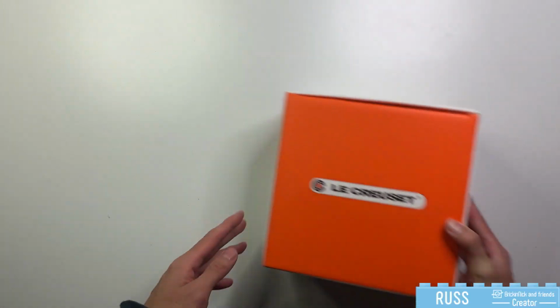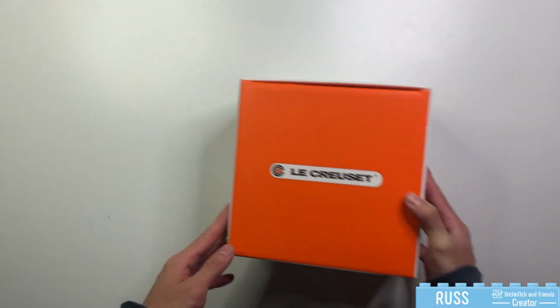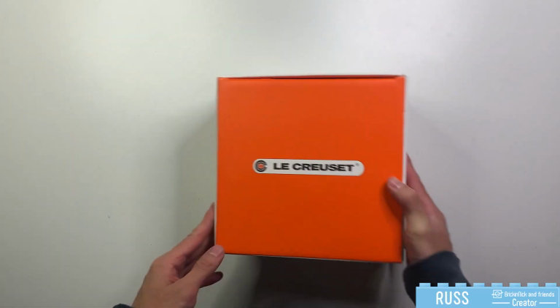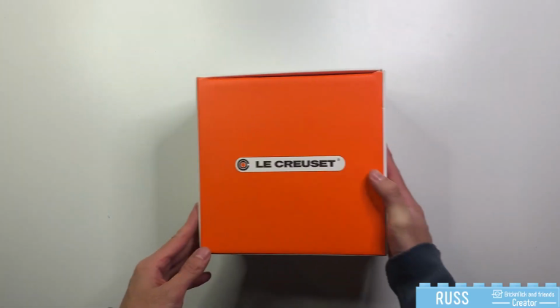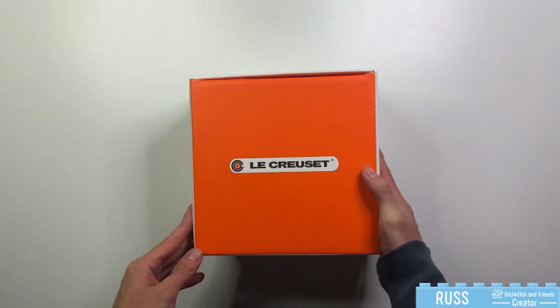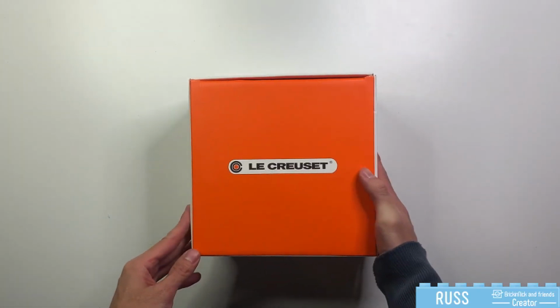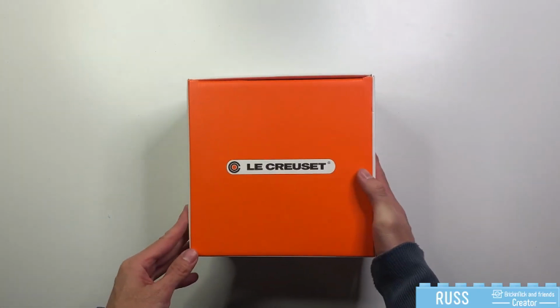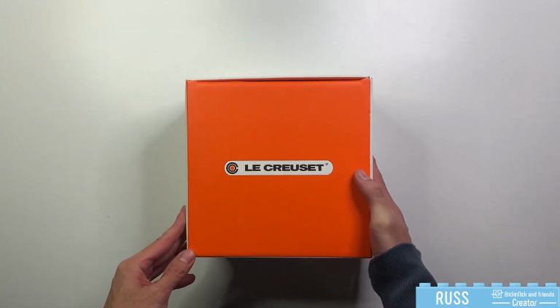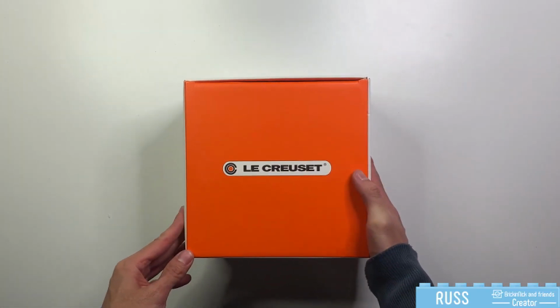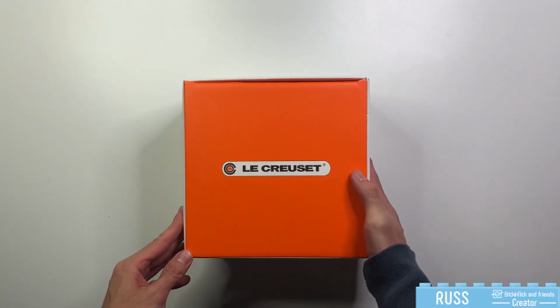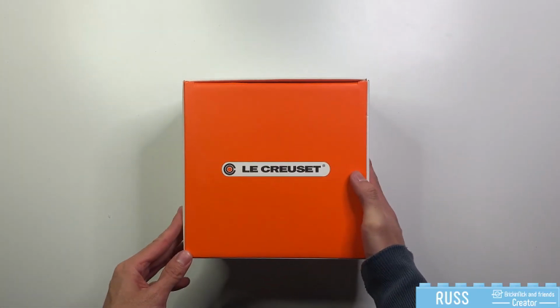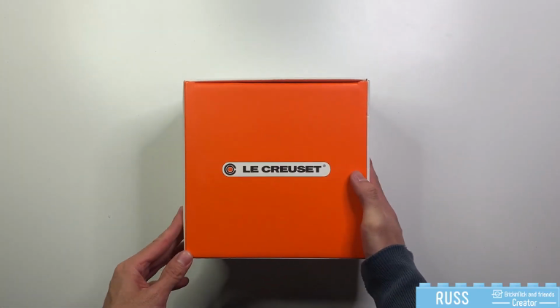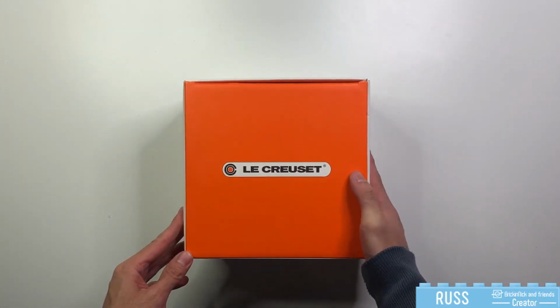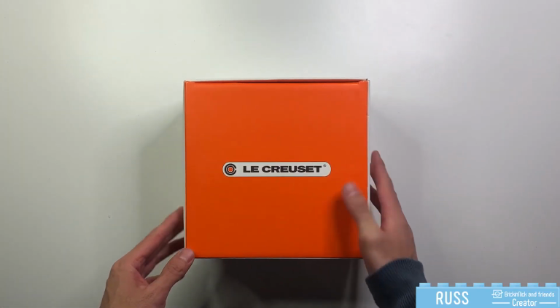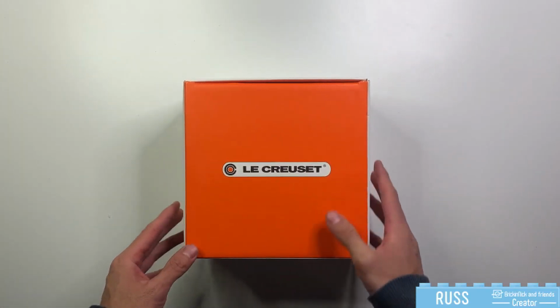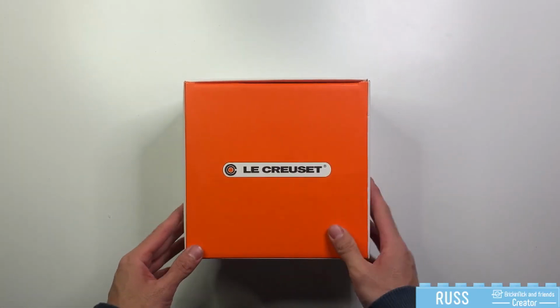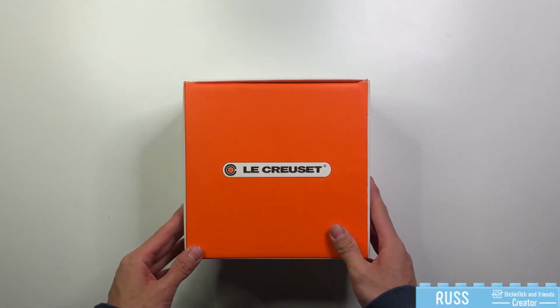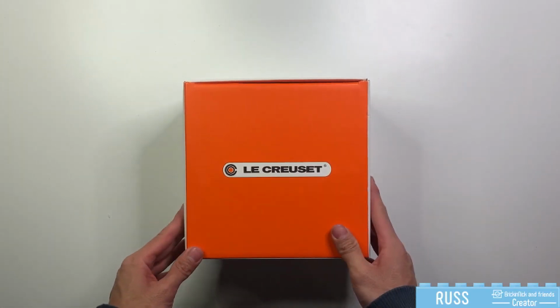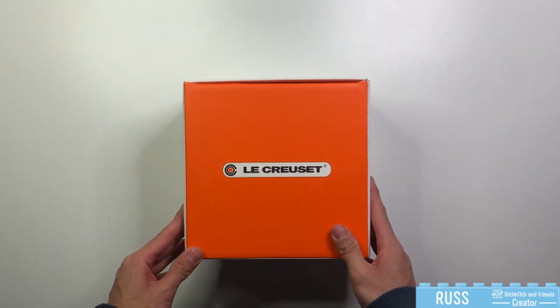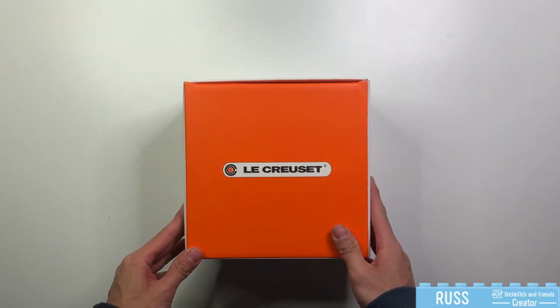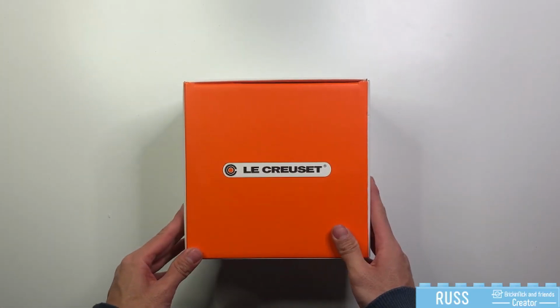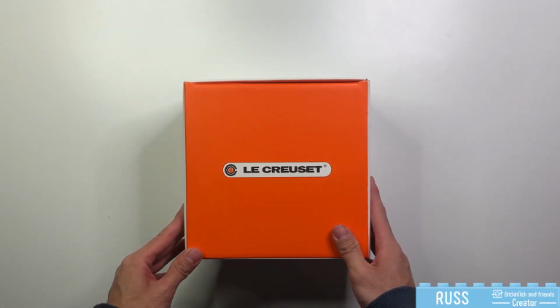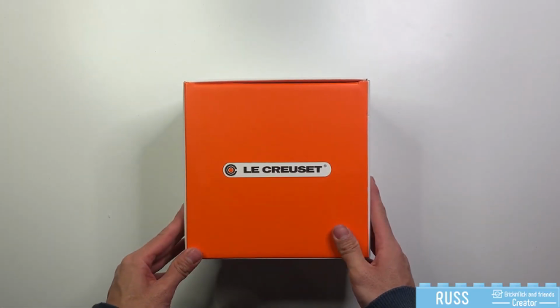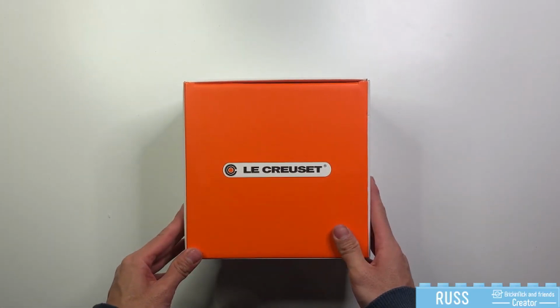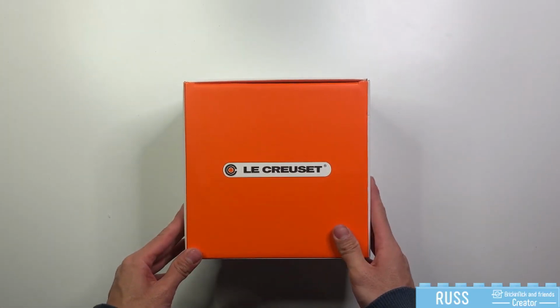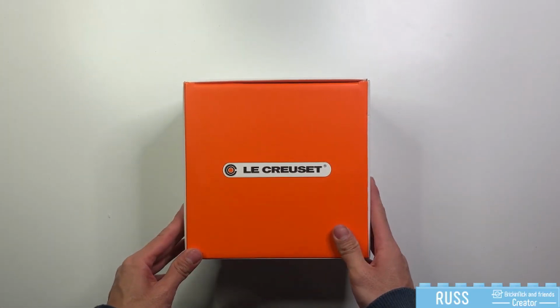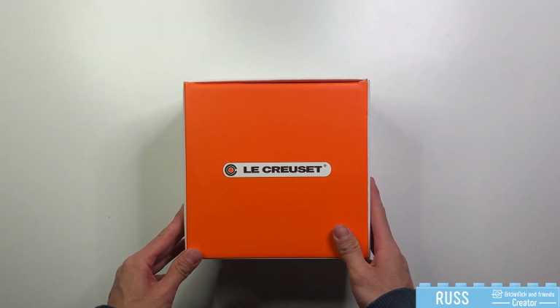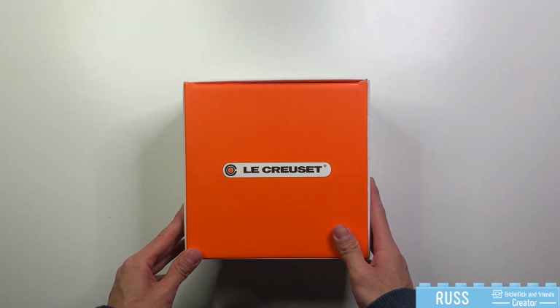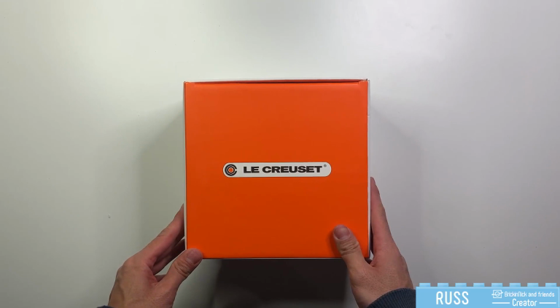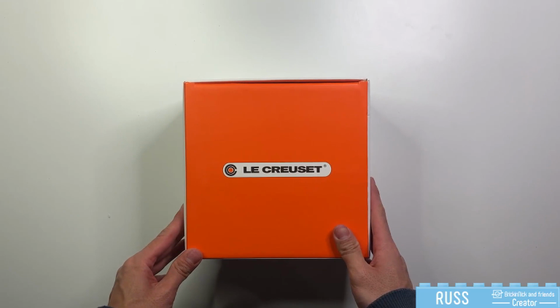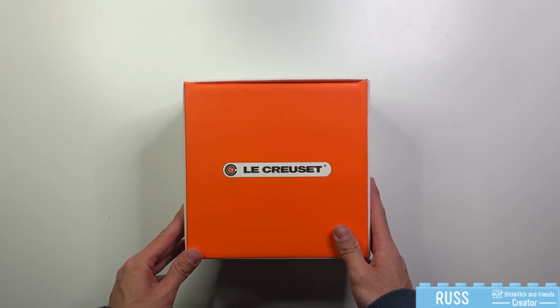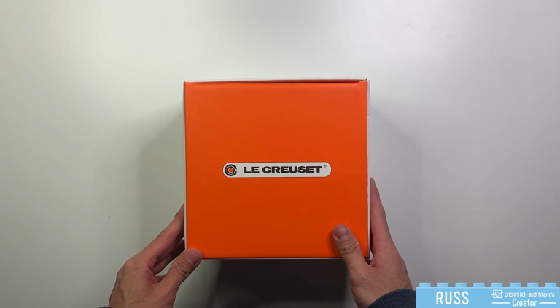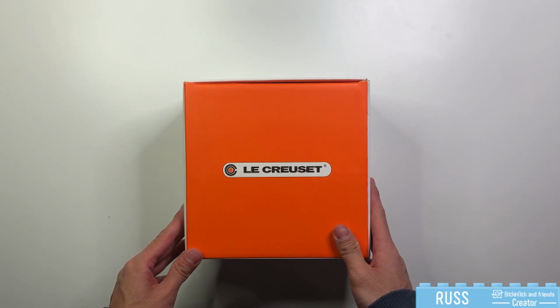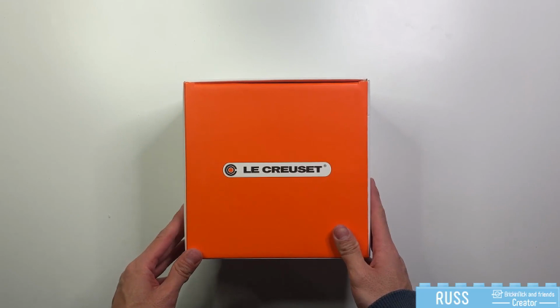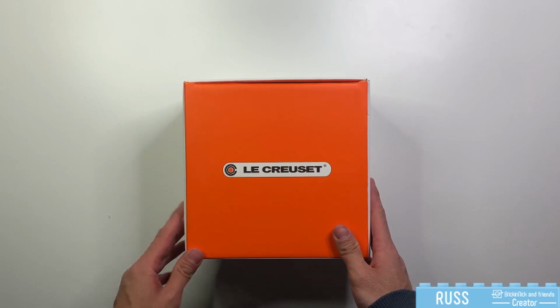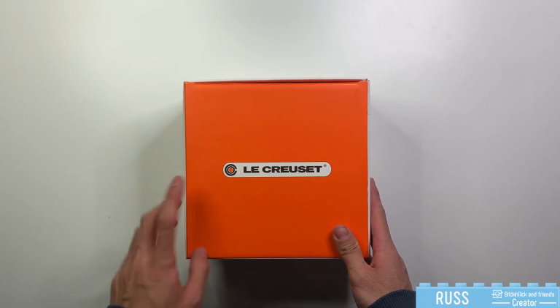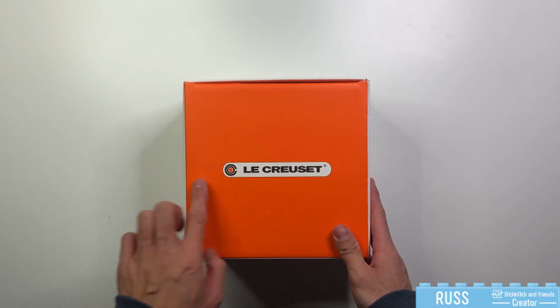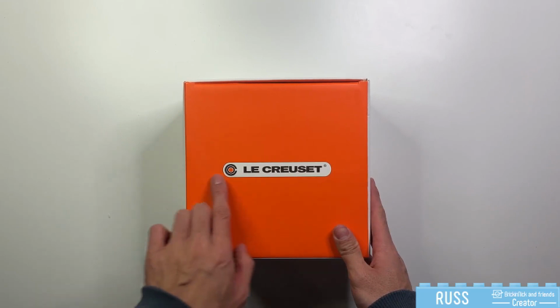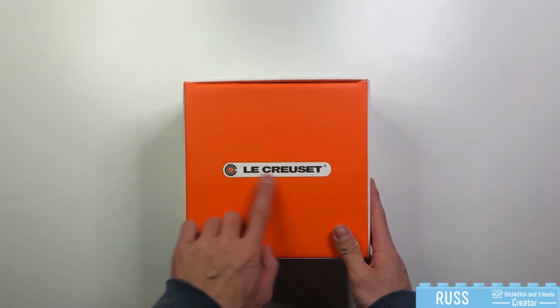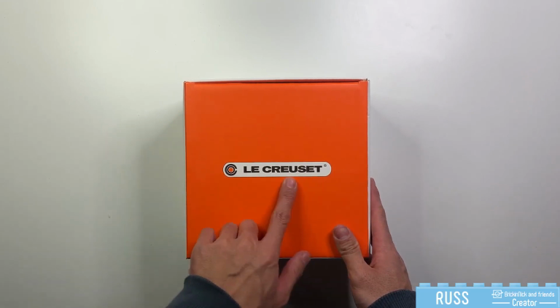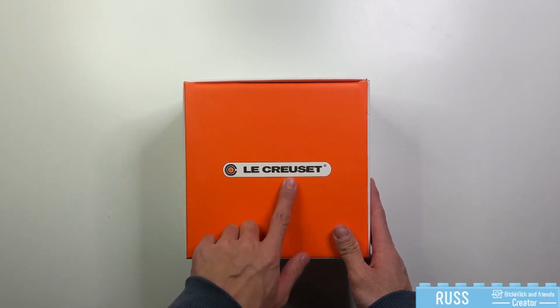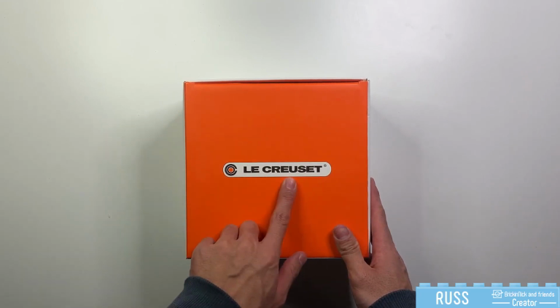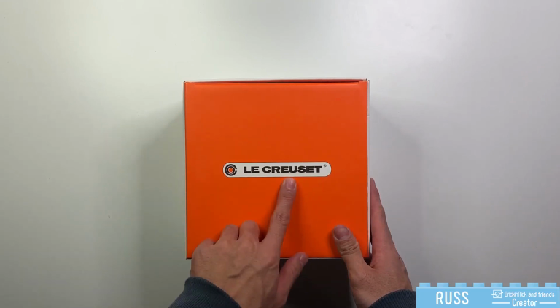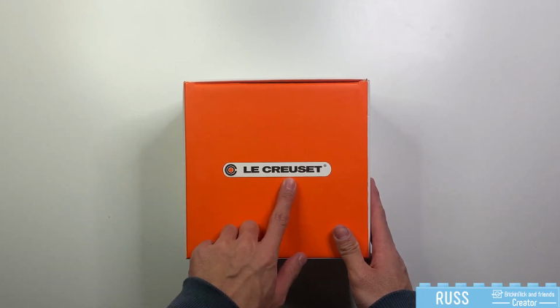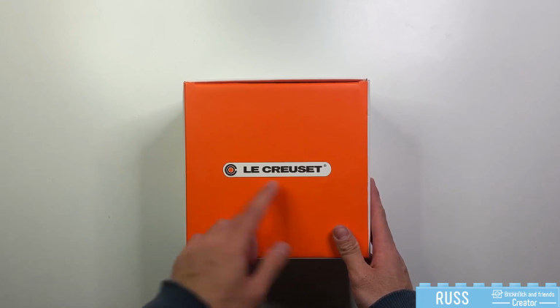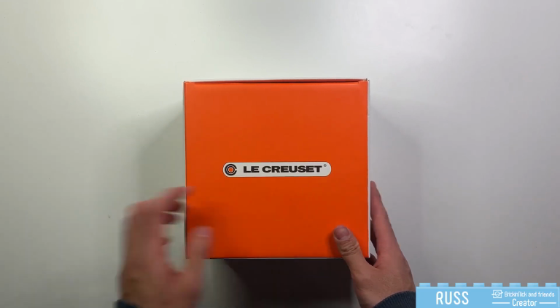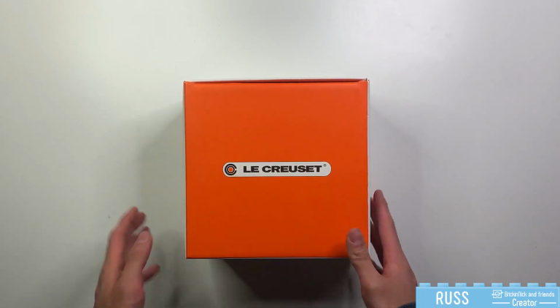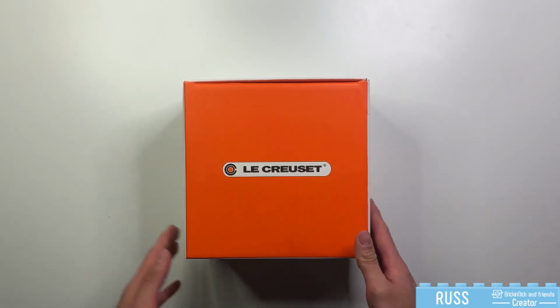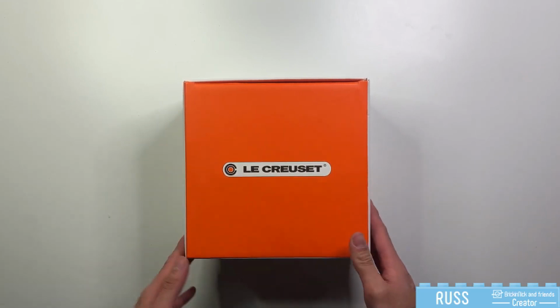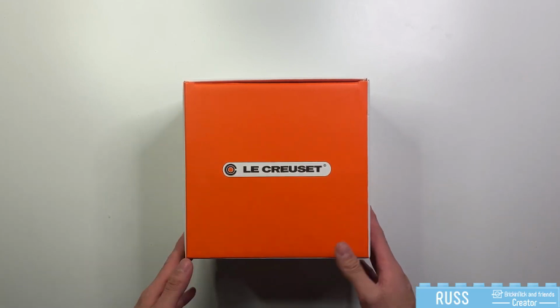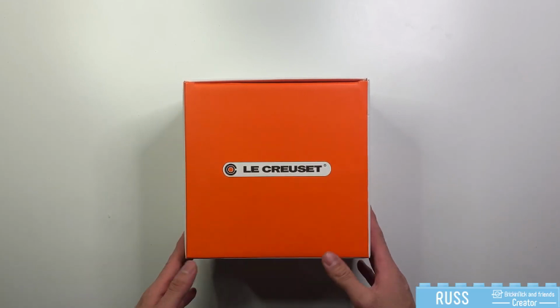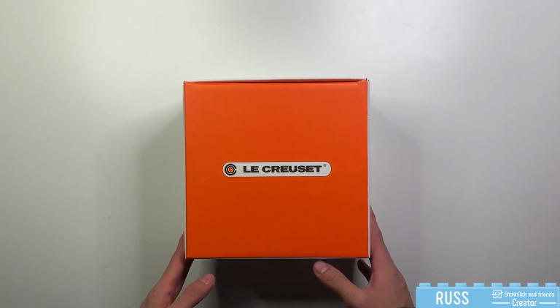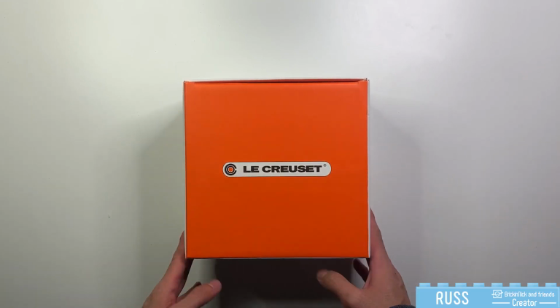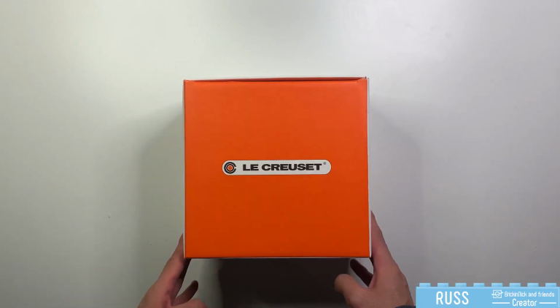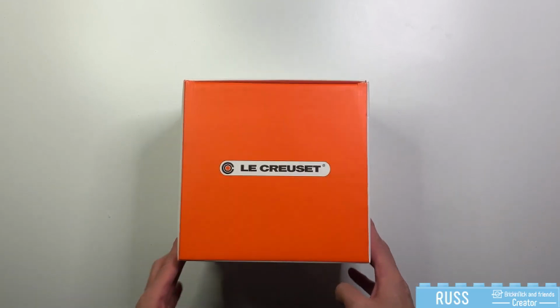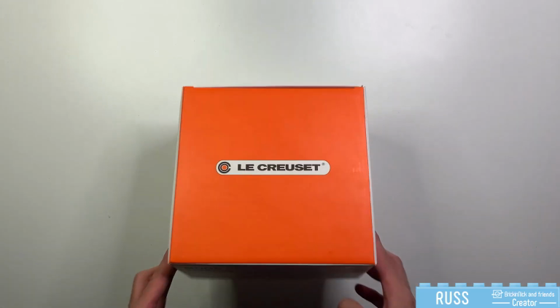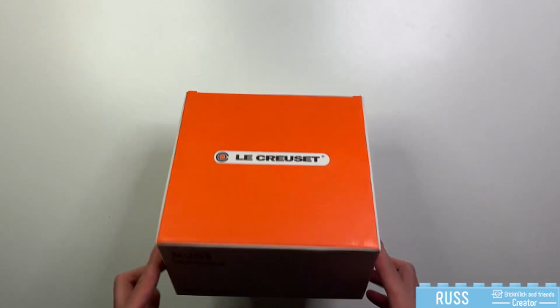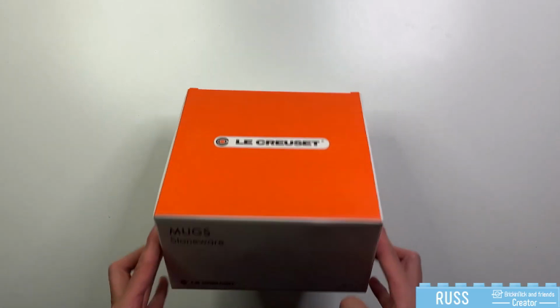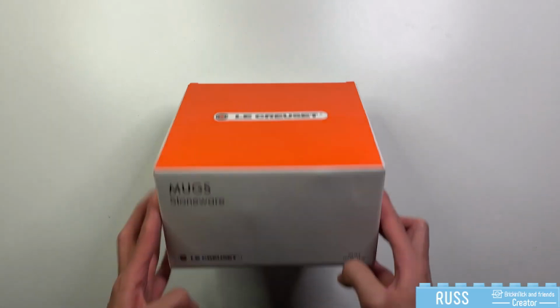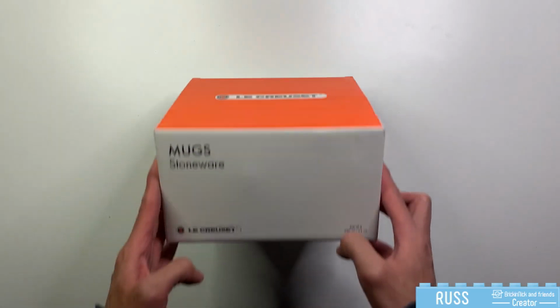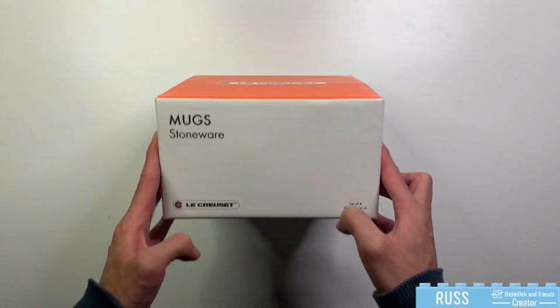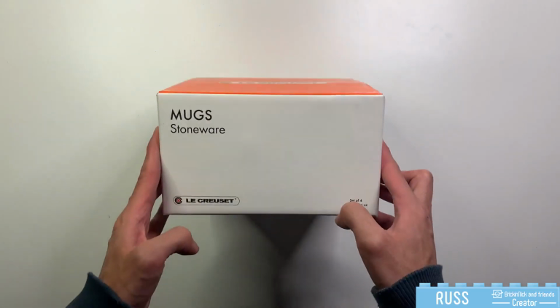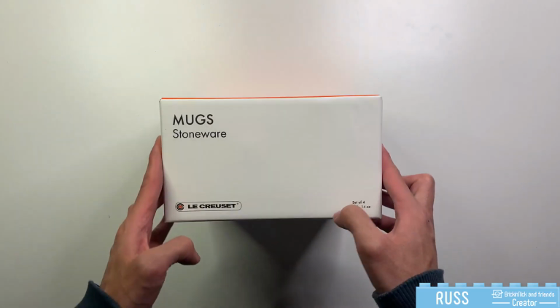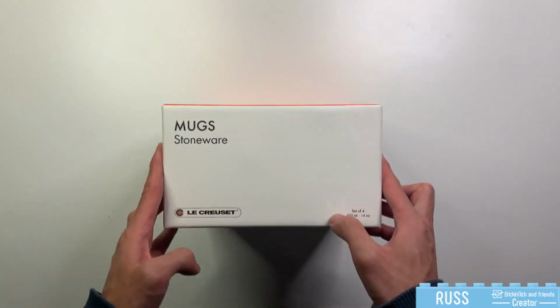Hey there, Russ from Brick and Nick and Friends here. Today we're gonna do a quick unboxing of this Le Creuset branded set of four mugs.